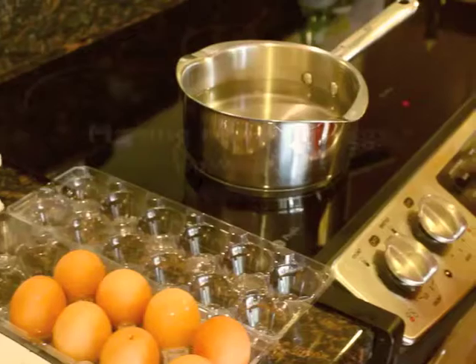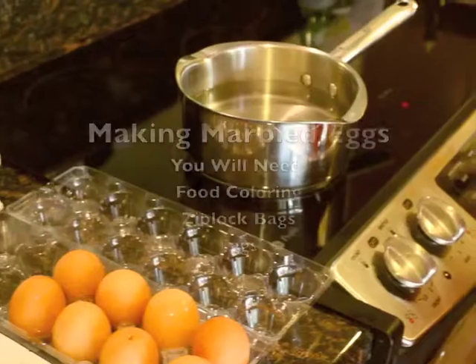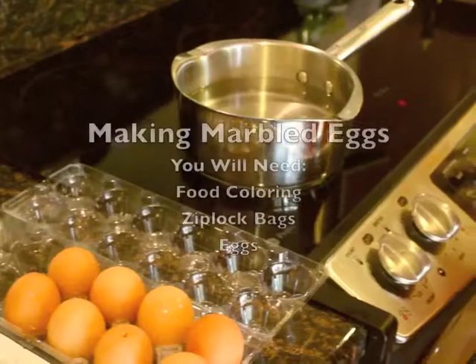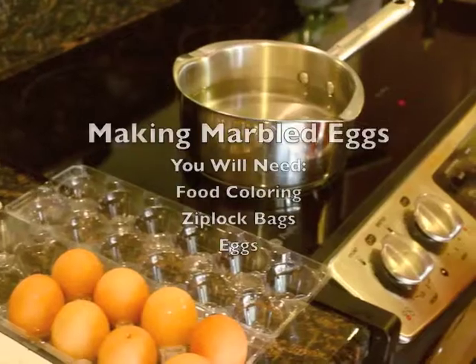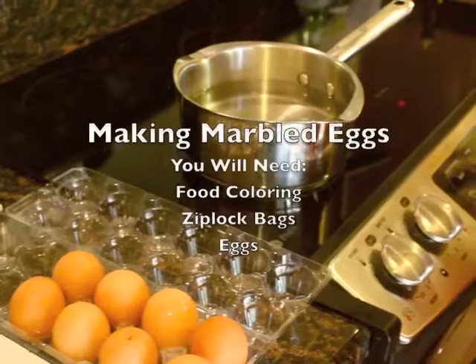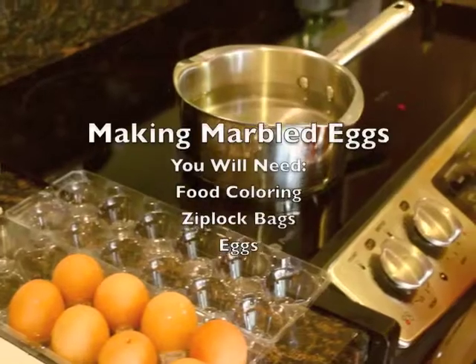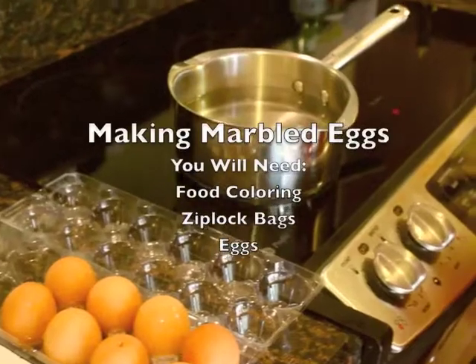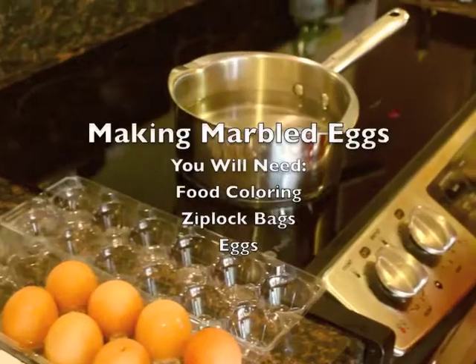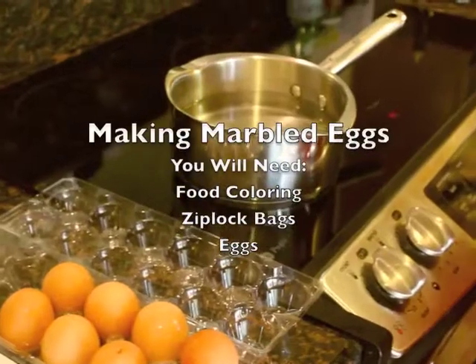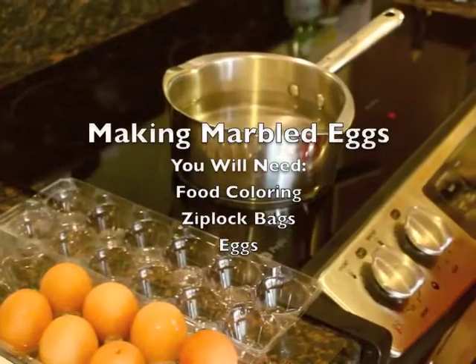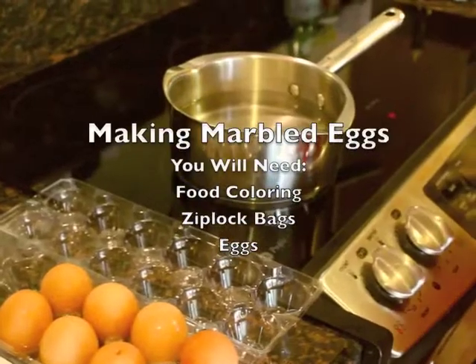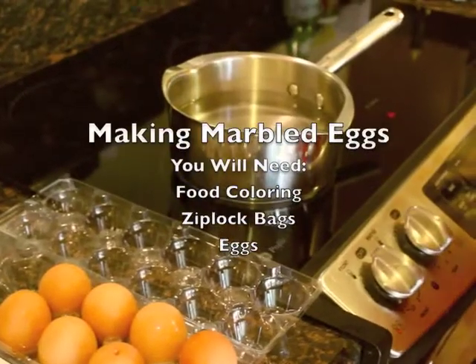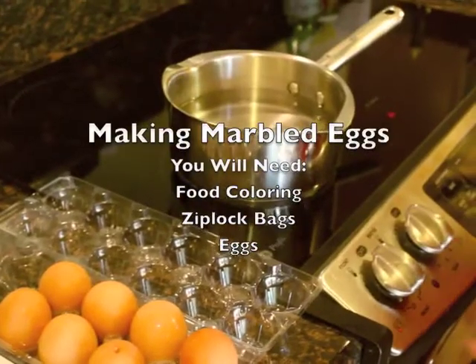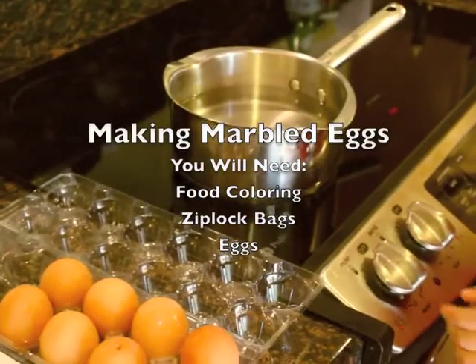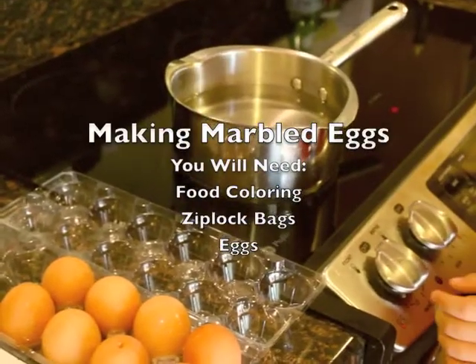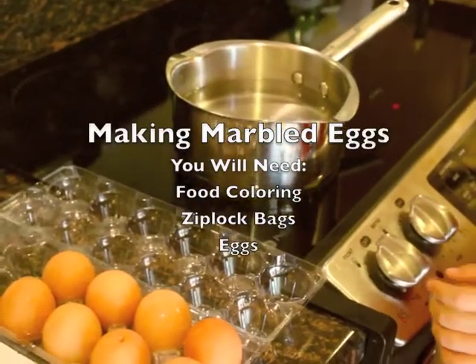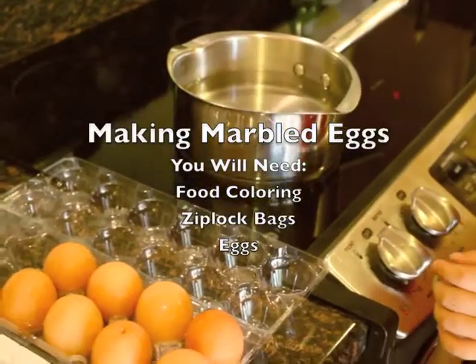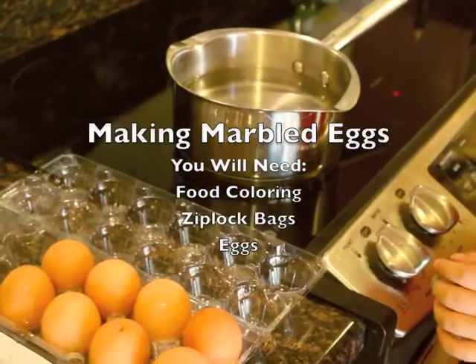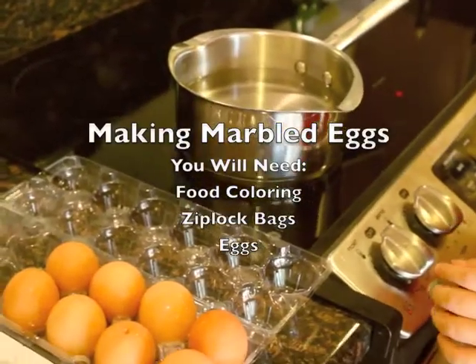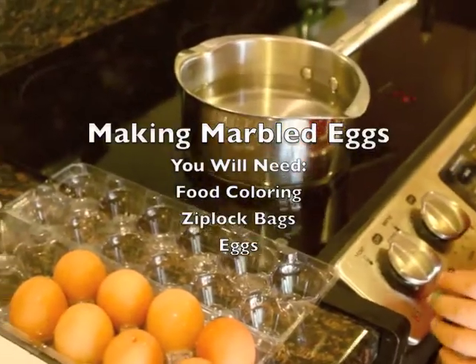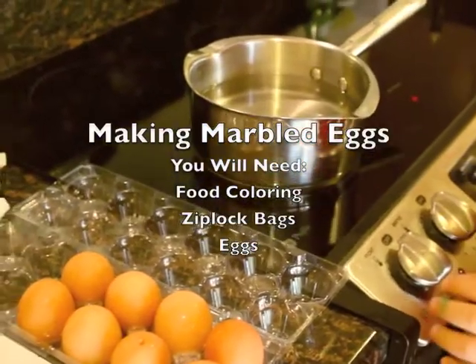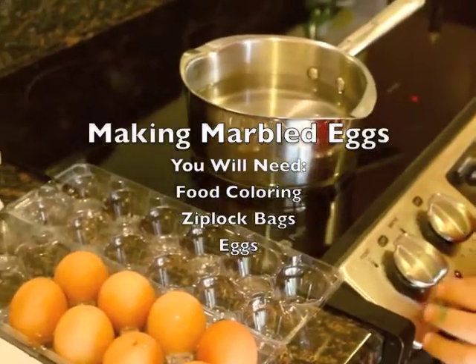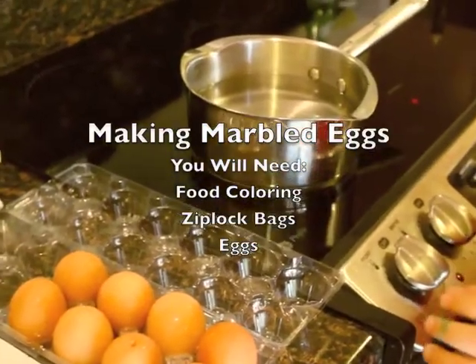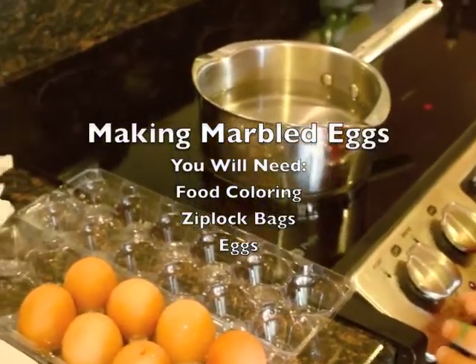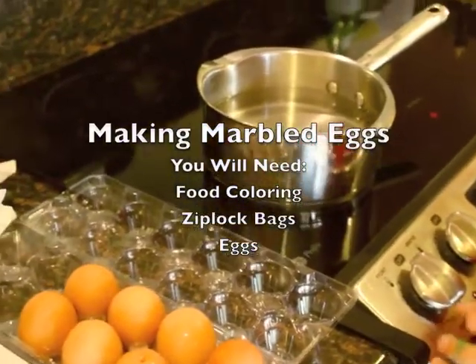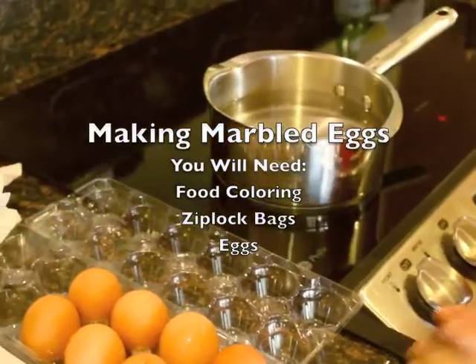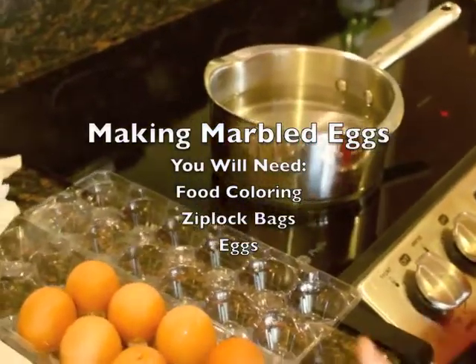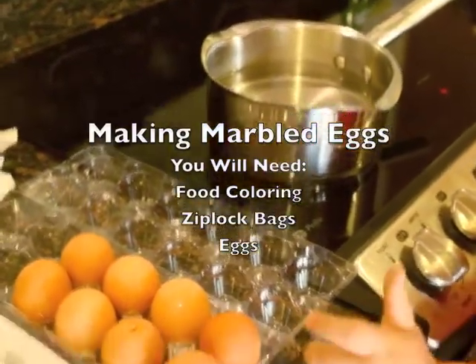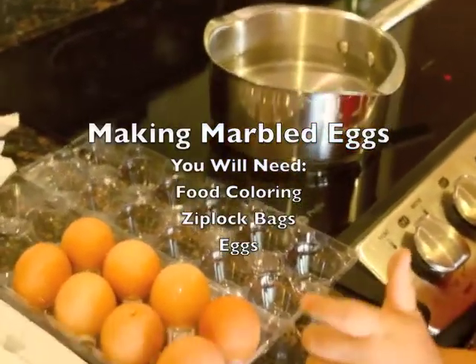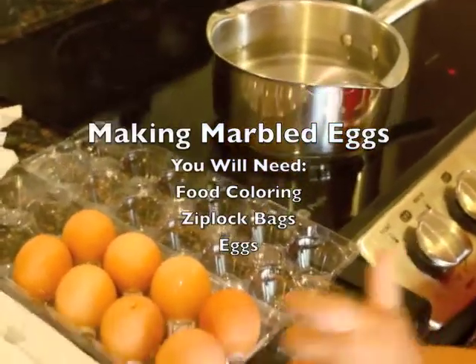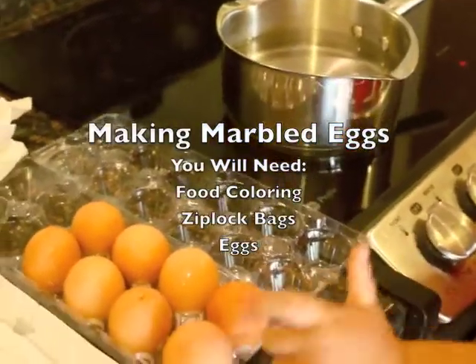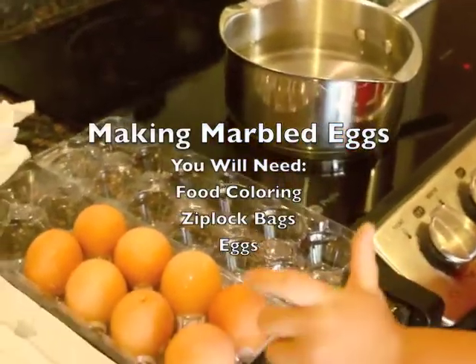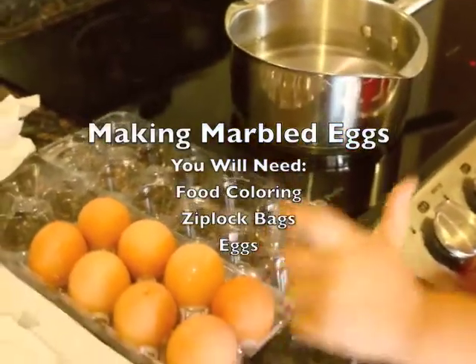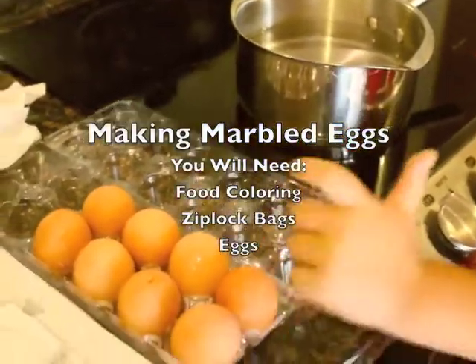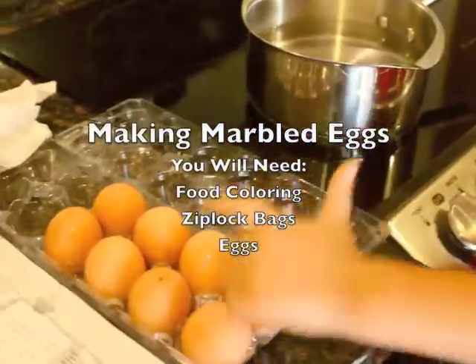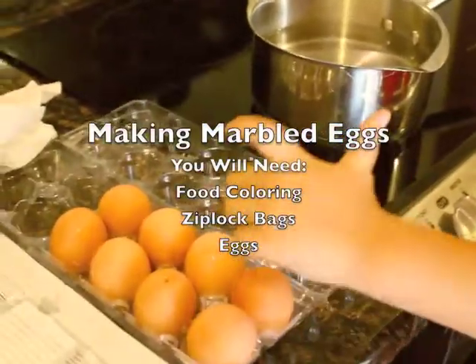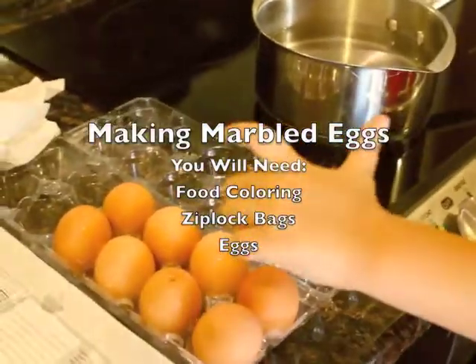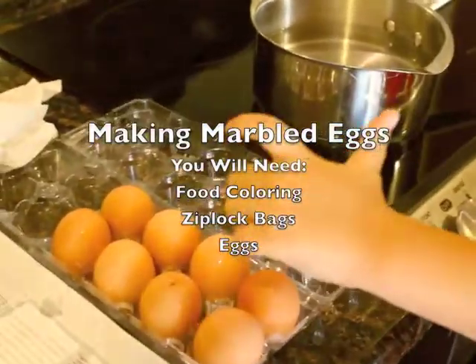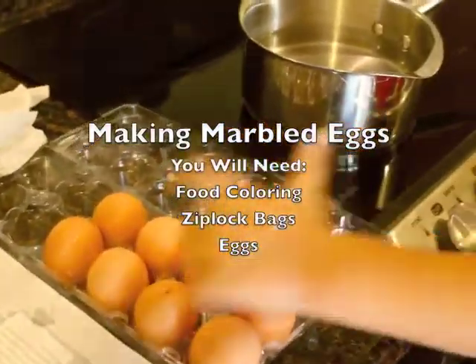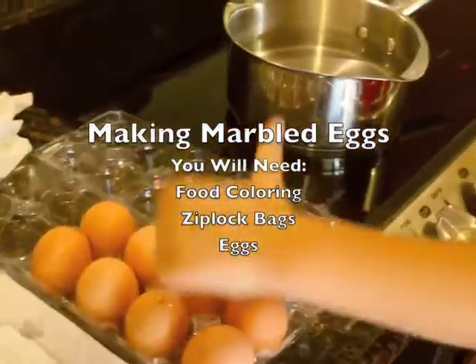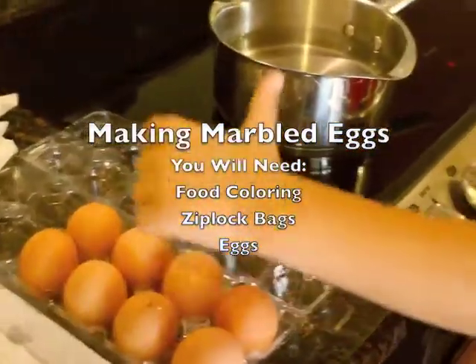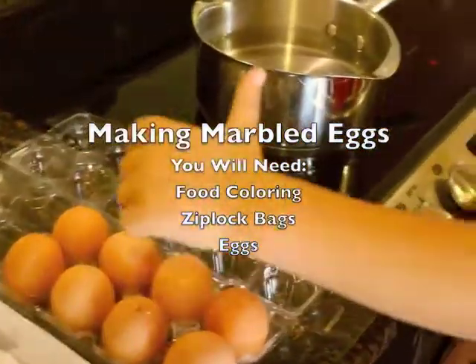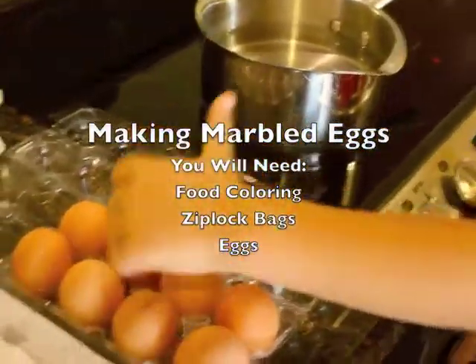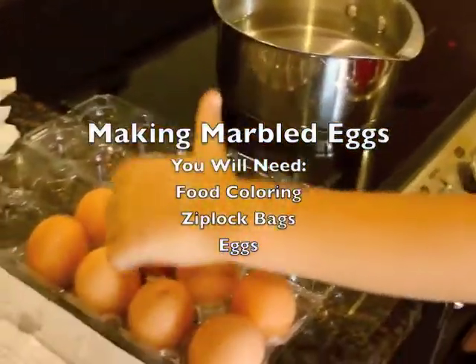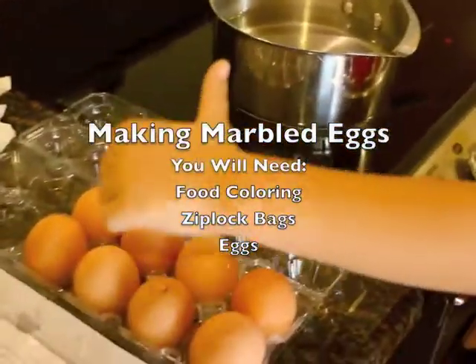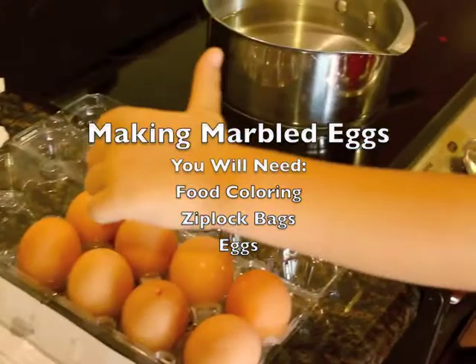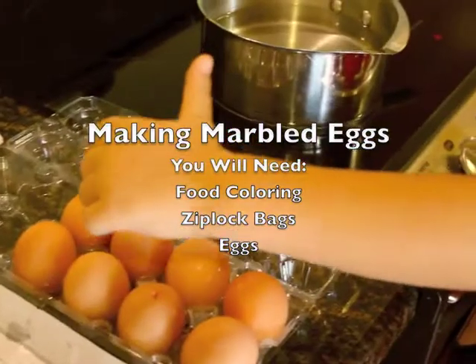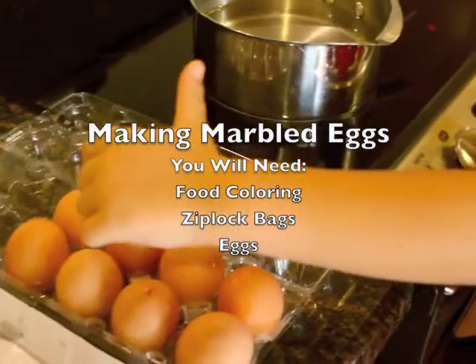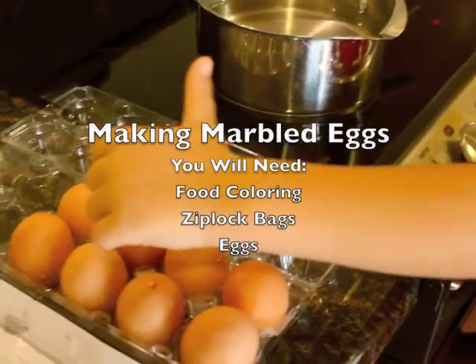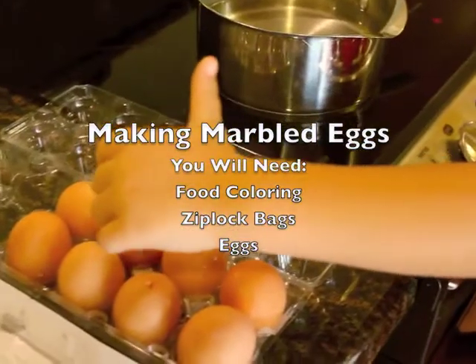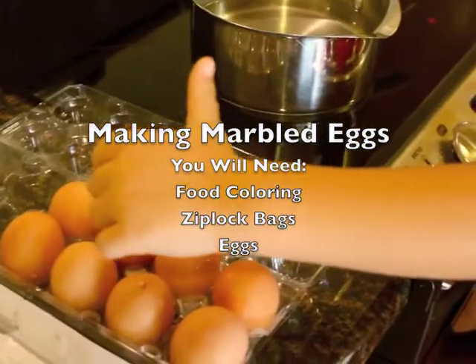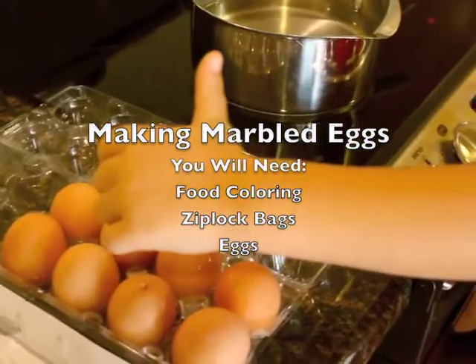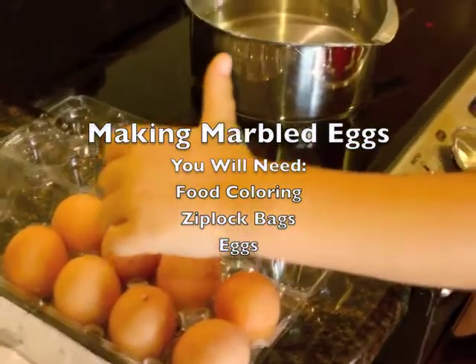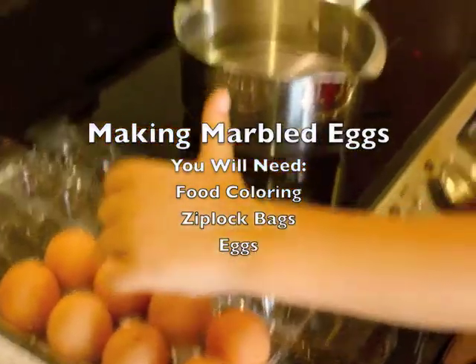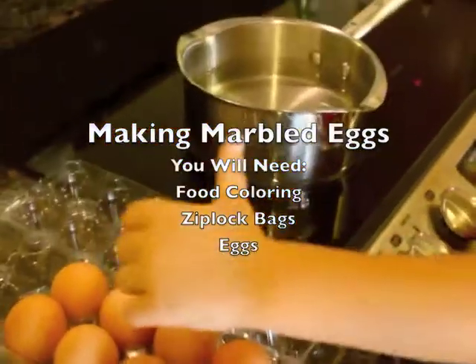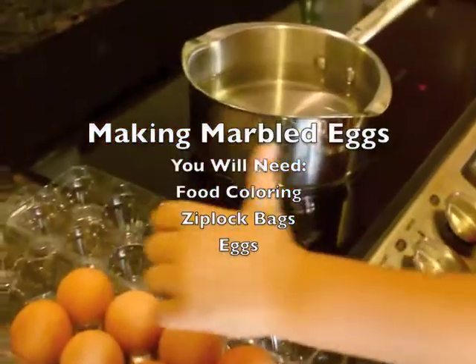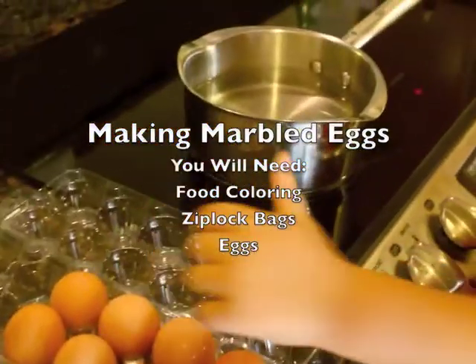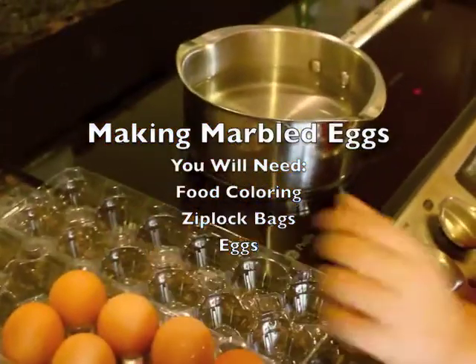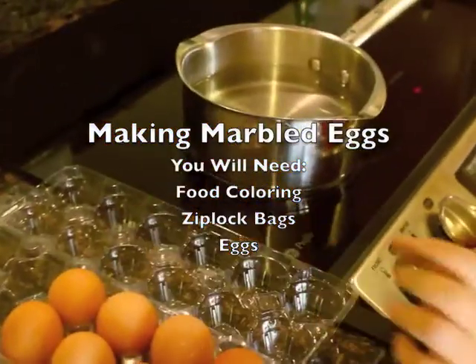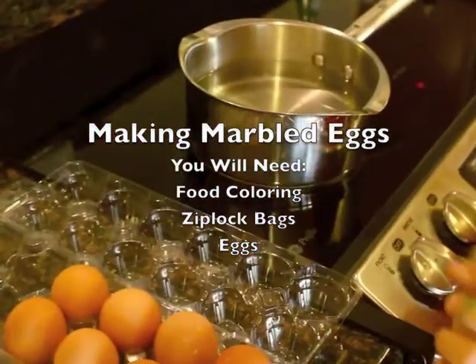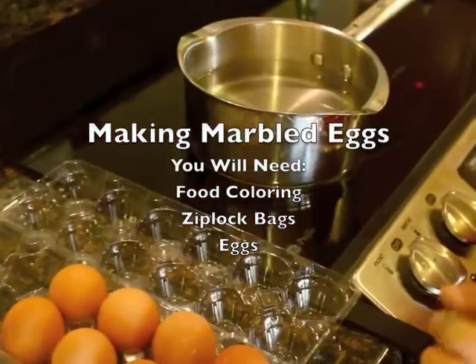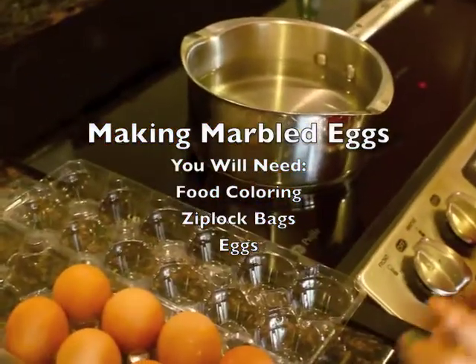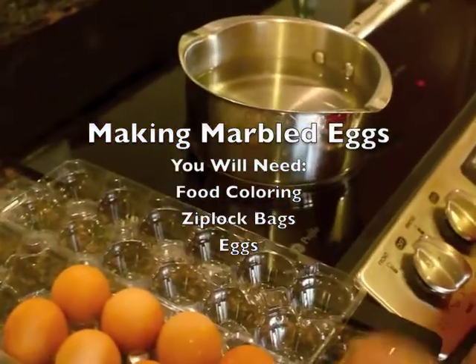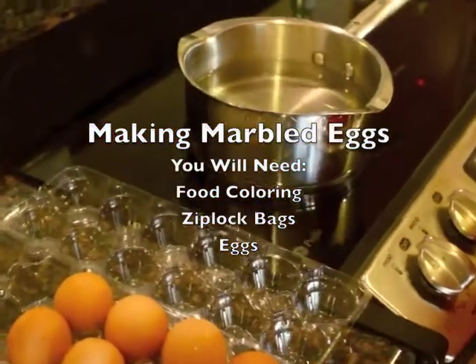What we're going to do is we're going to make some marbled eggs. So first we're going to put eight eggs inside cold water.